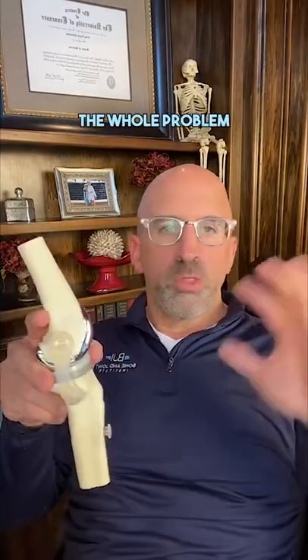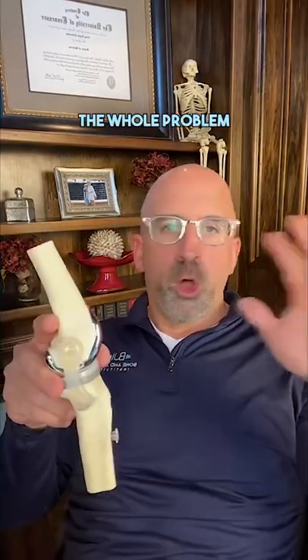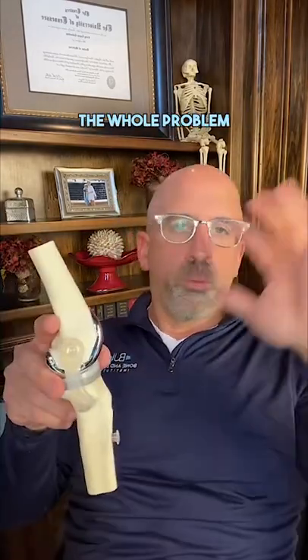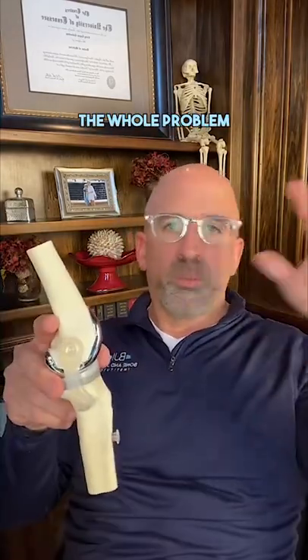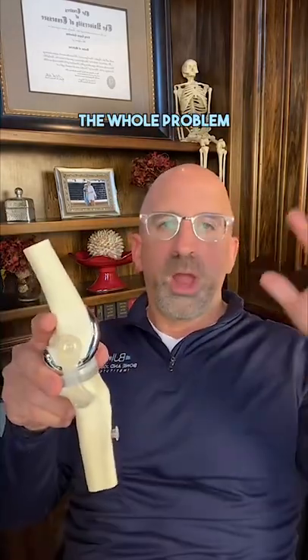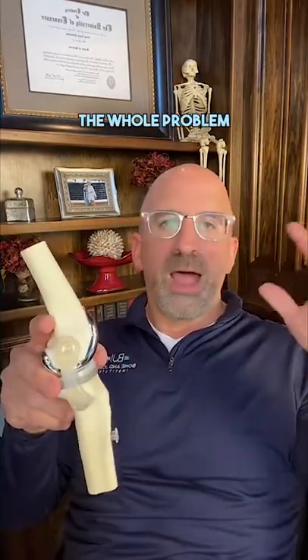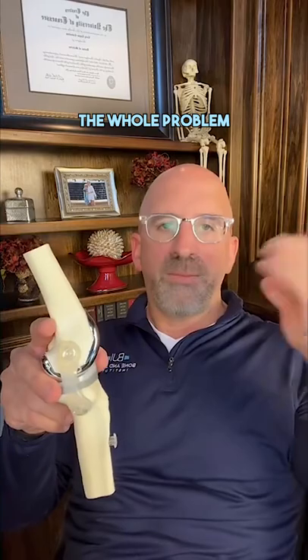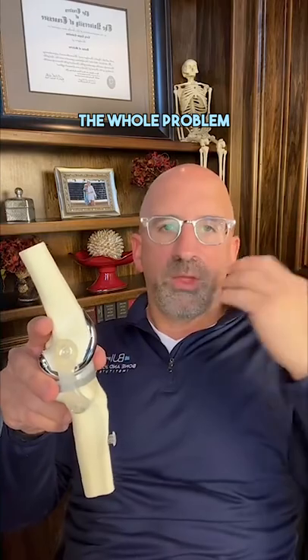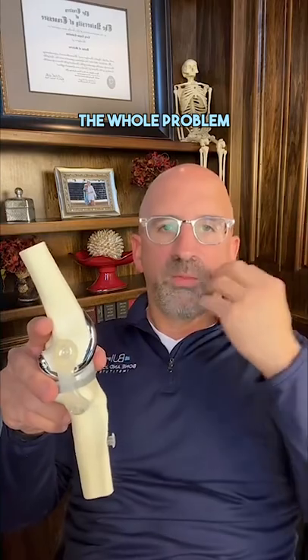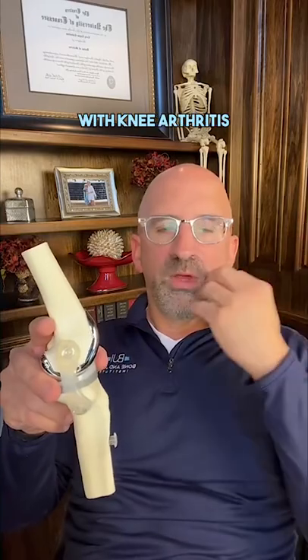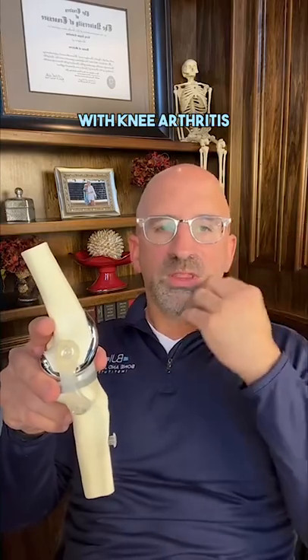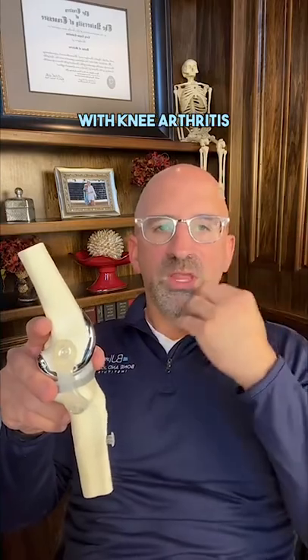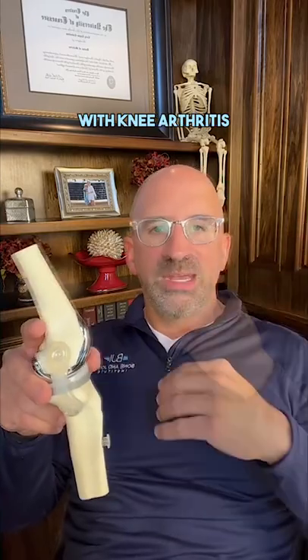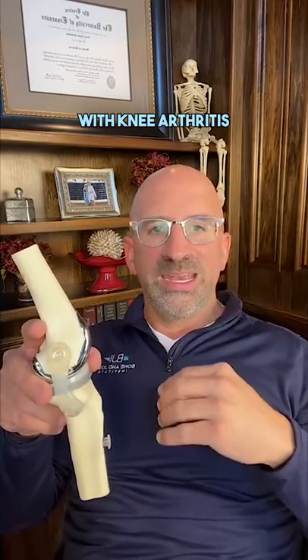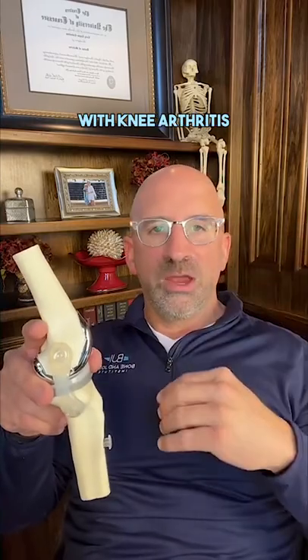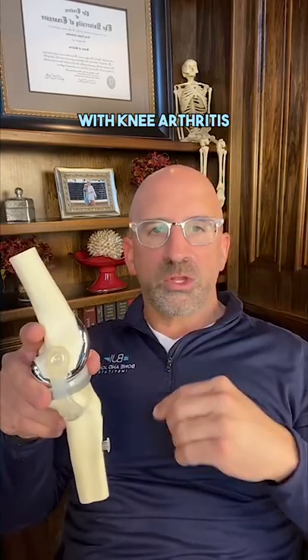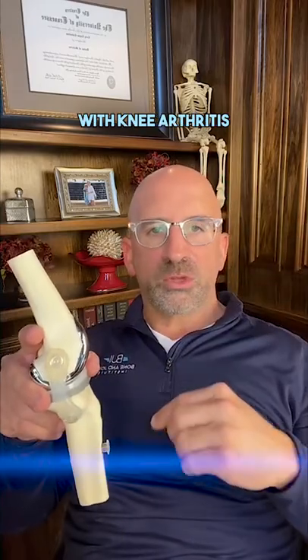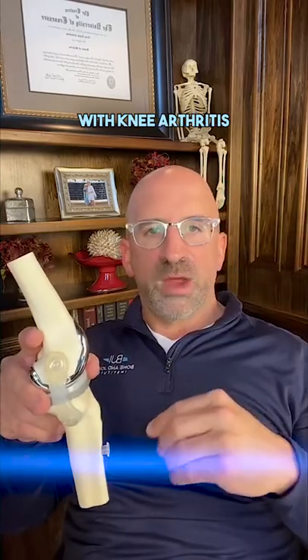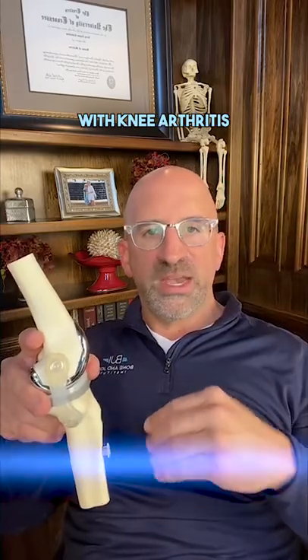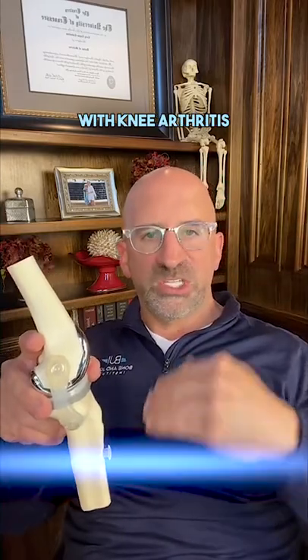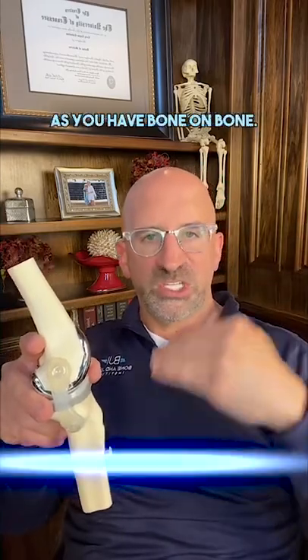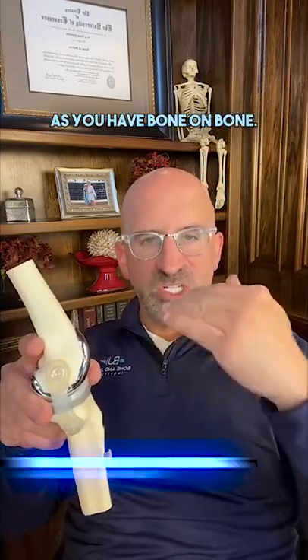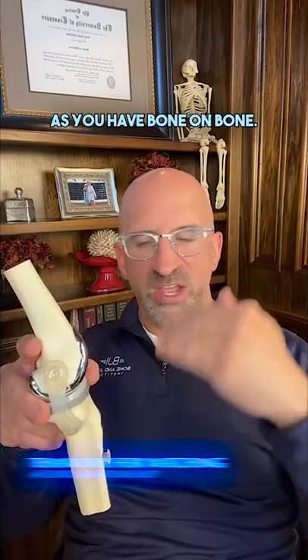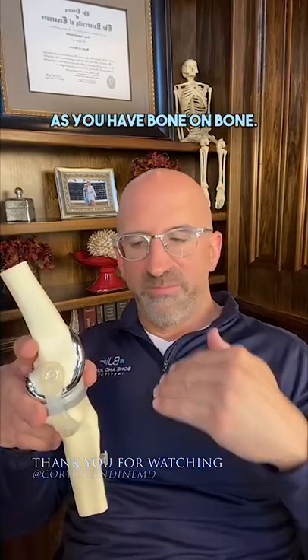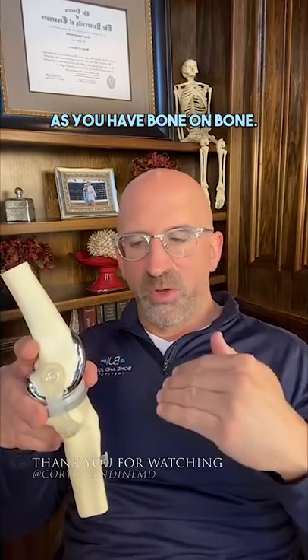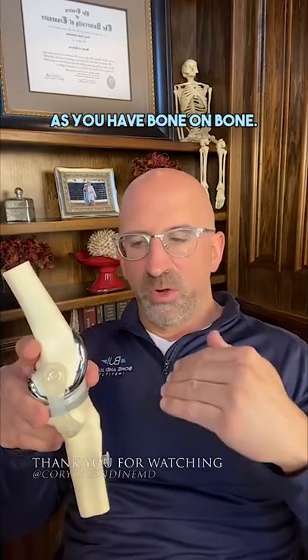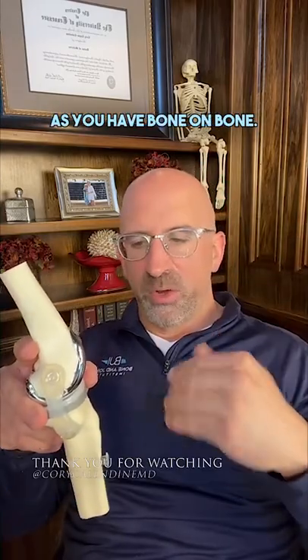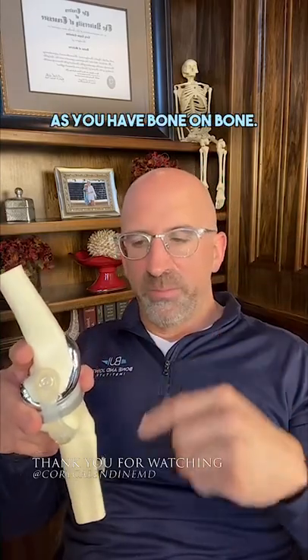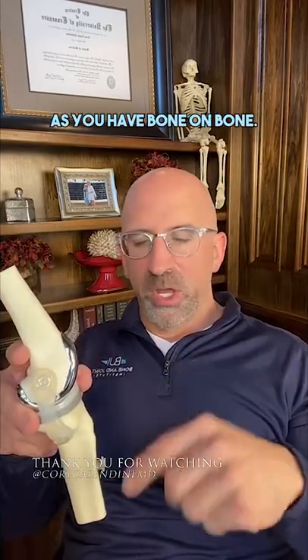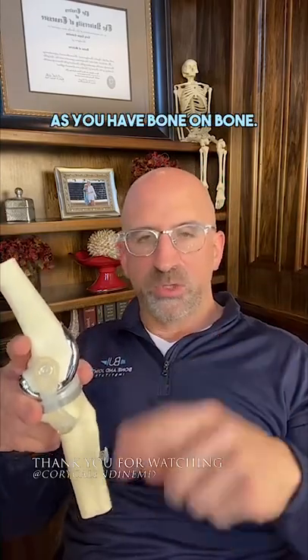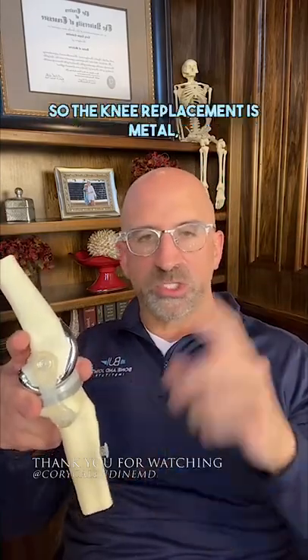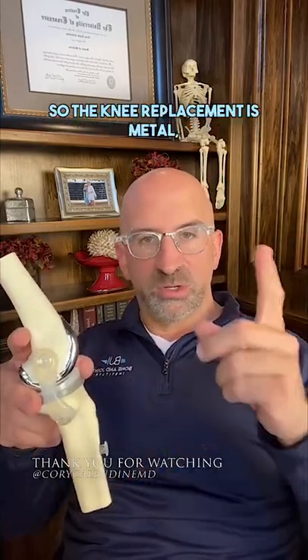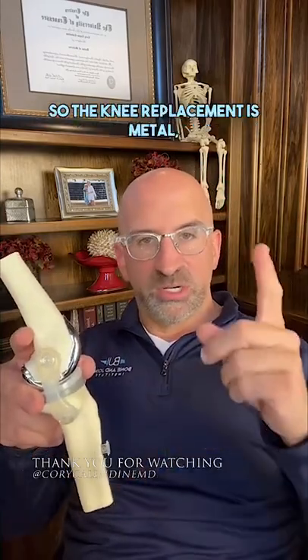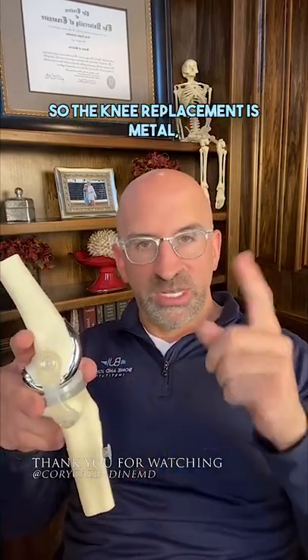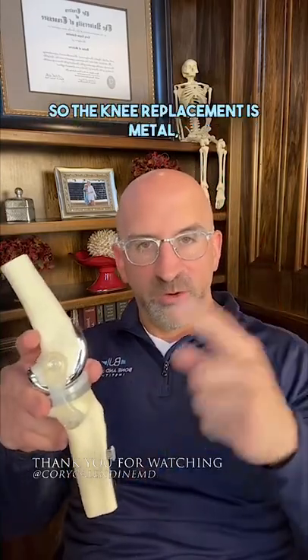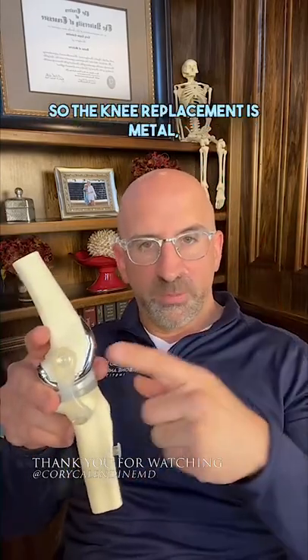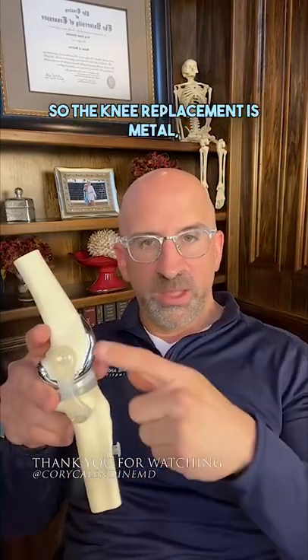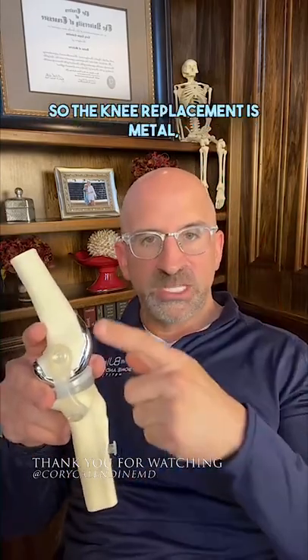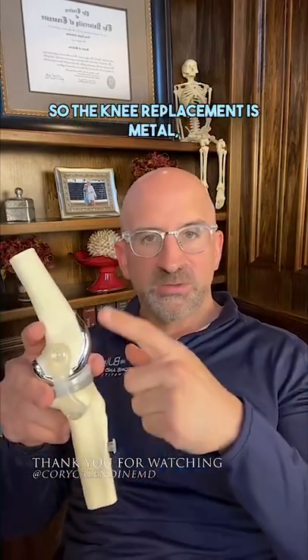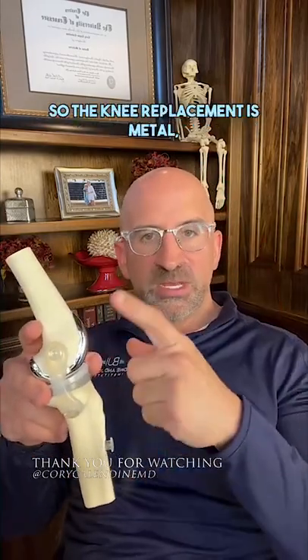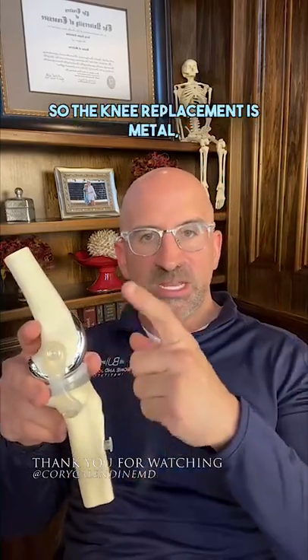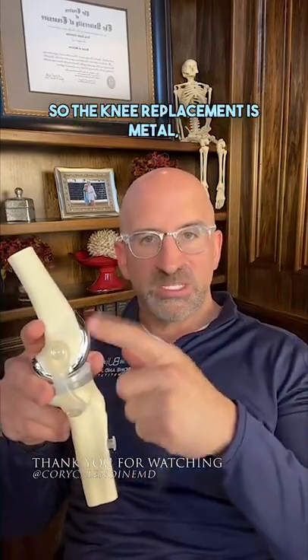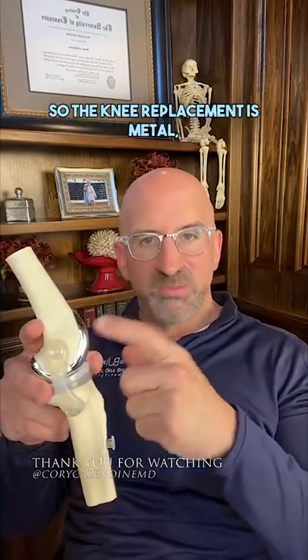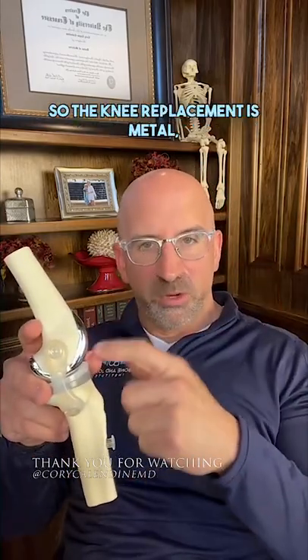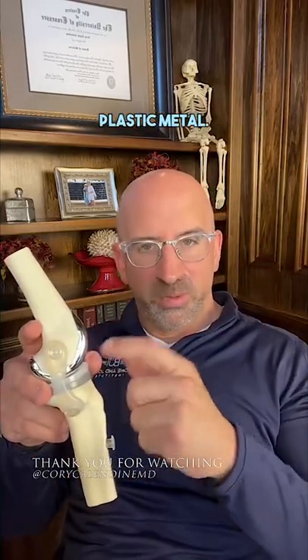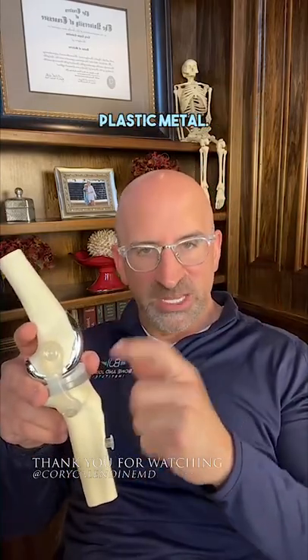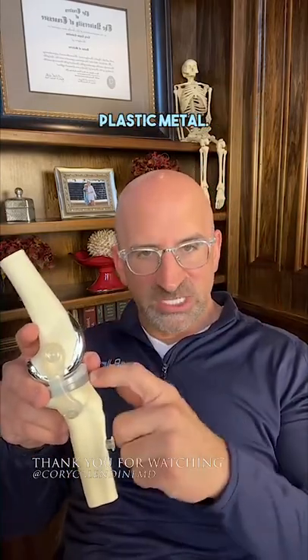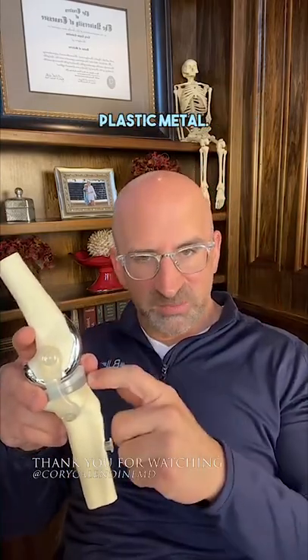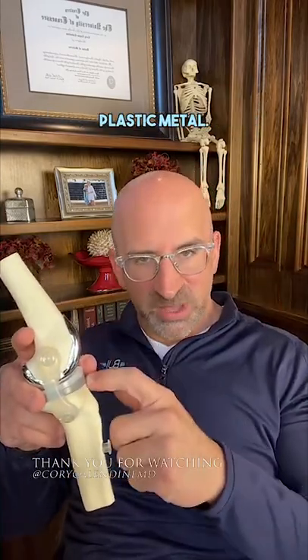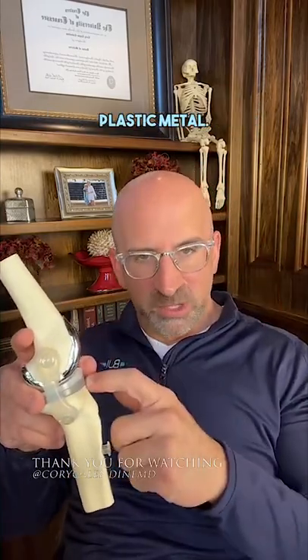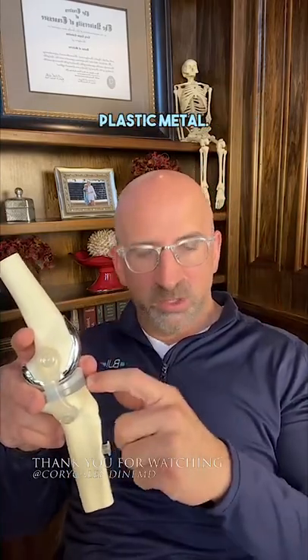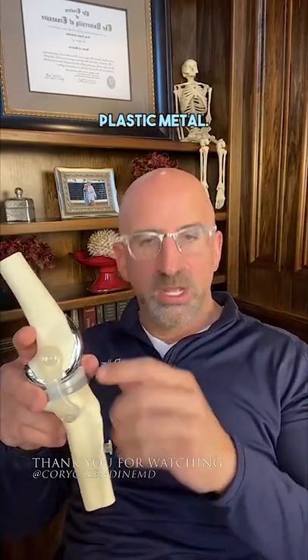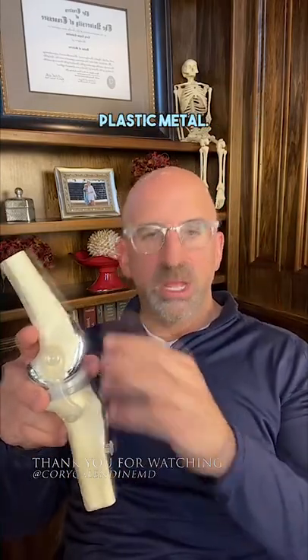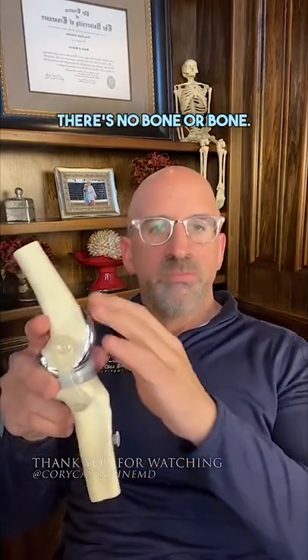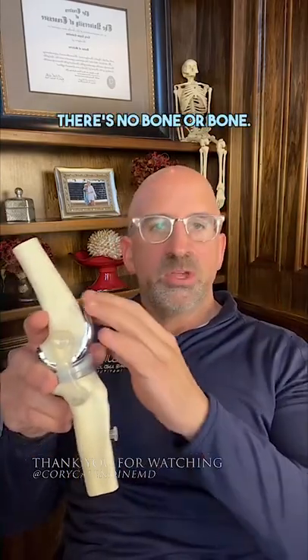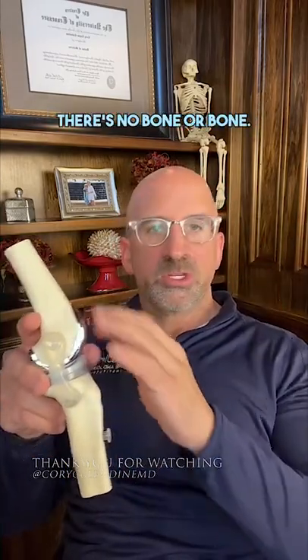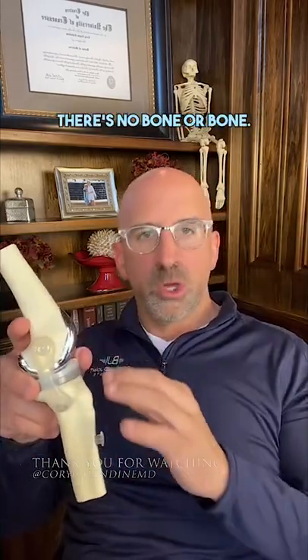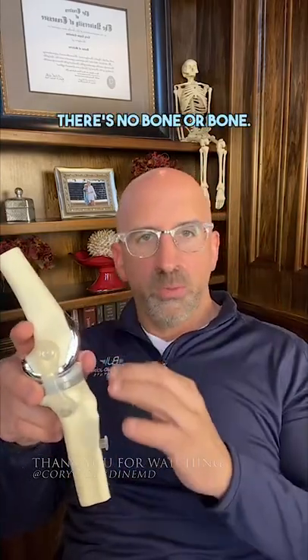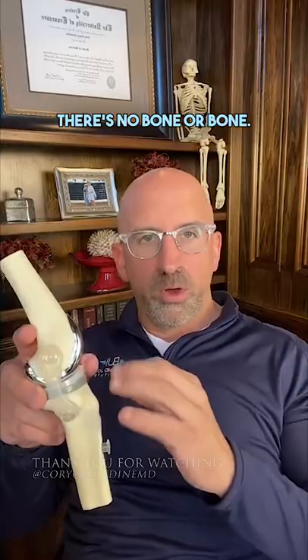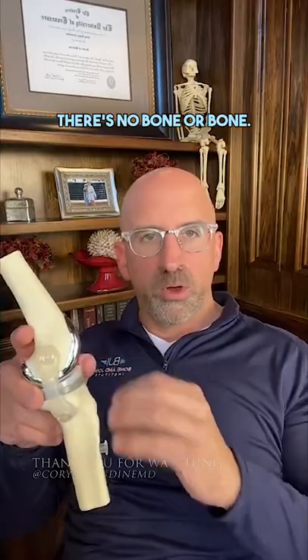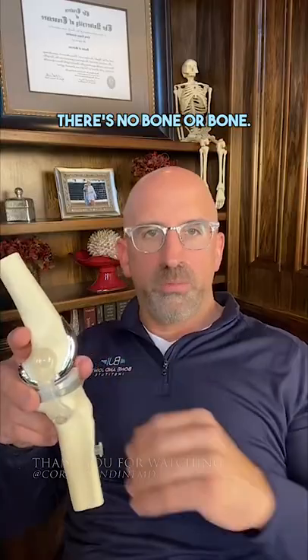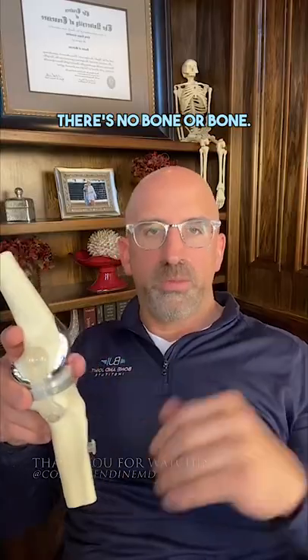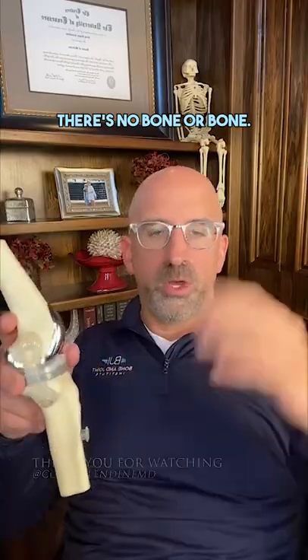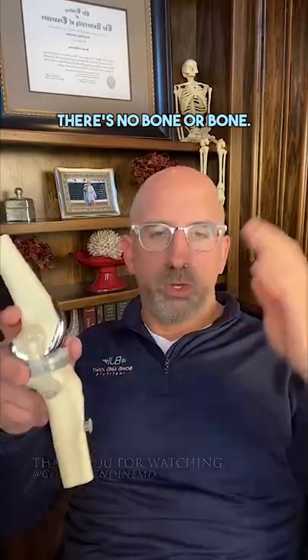The whole problem with knee arthritis is you have bone on bone. So the knee replacement is metal, plastic, metal. There's no bone on bone.